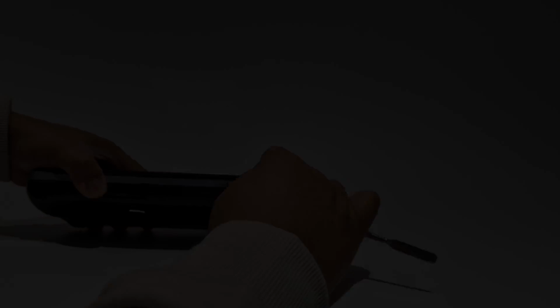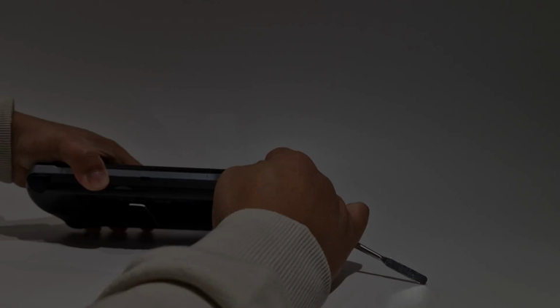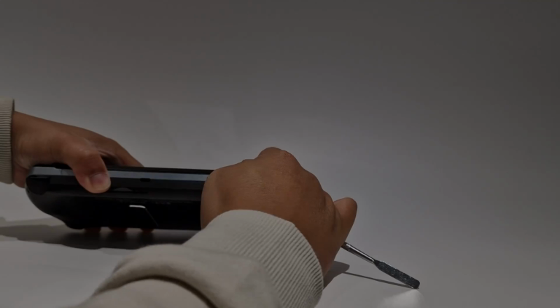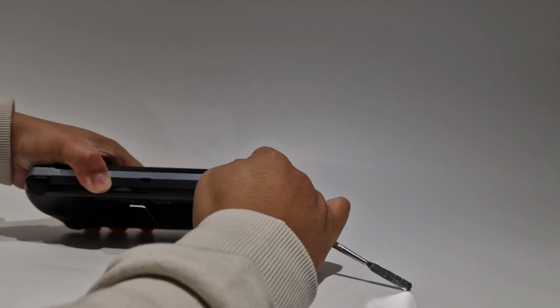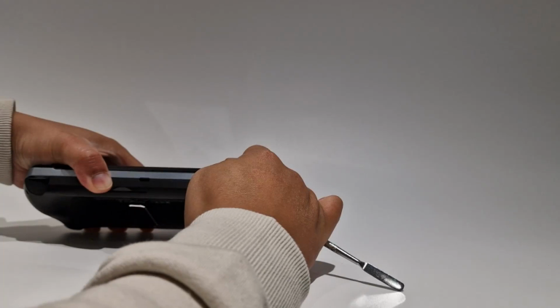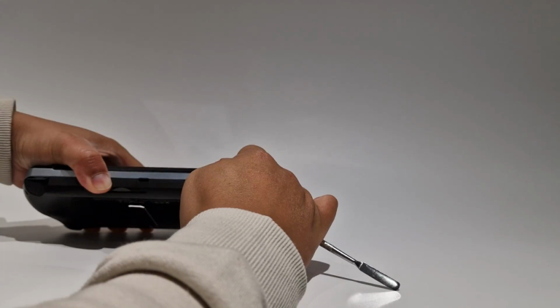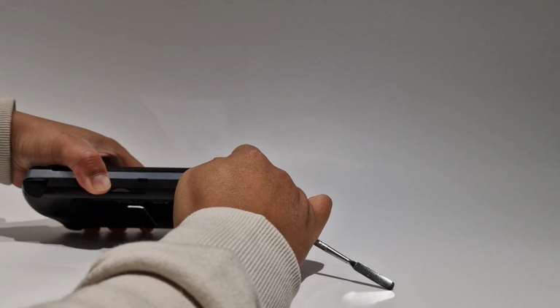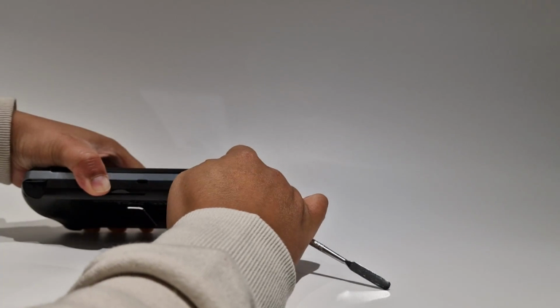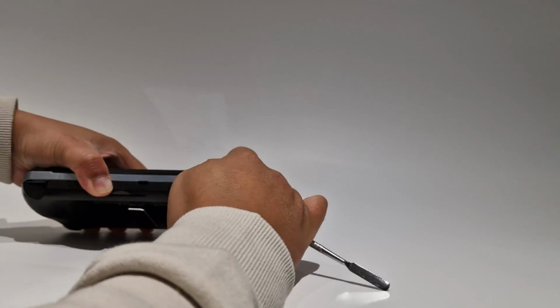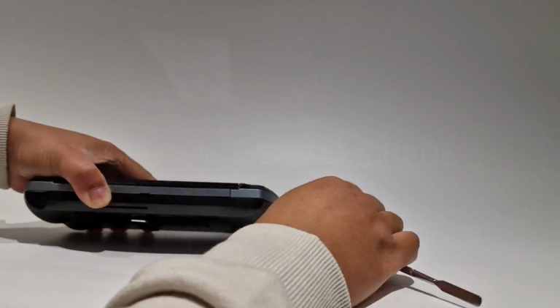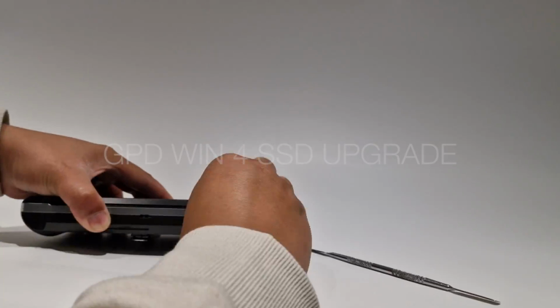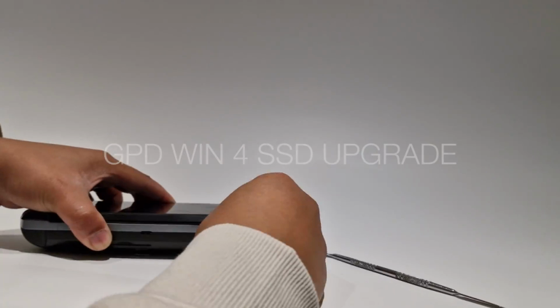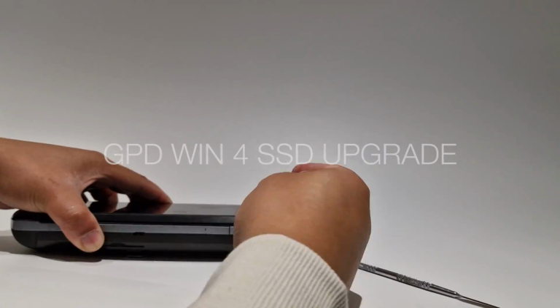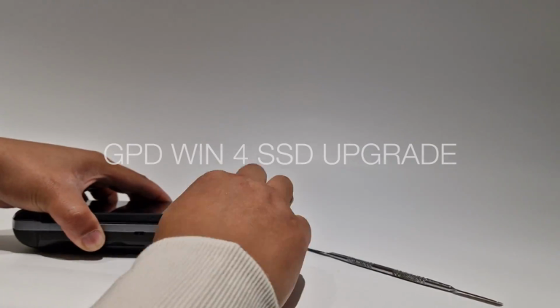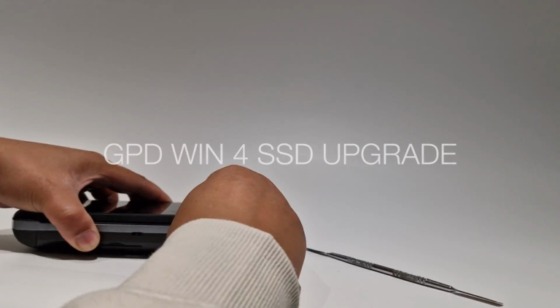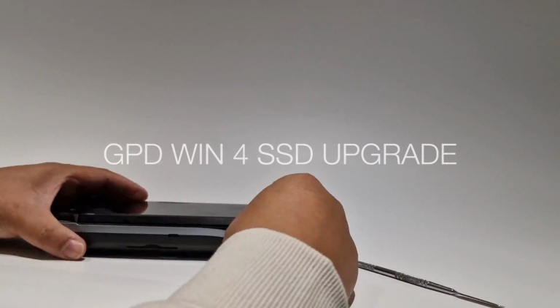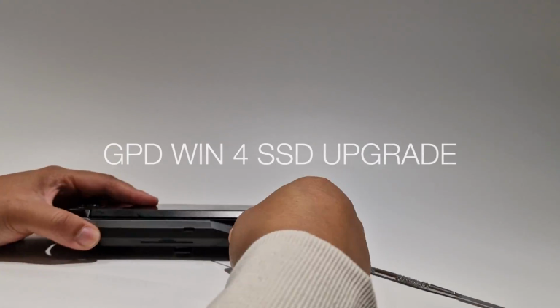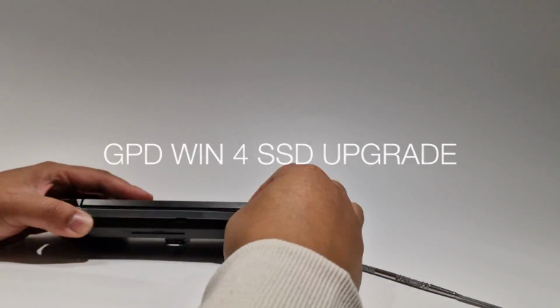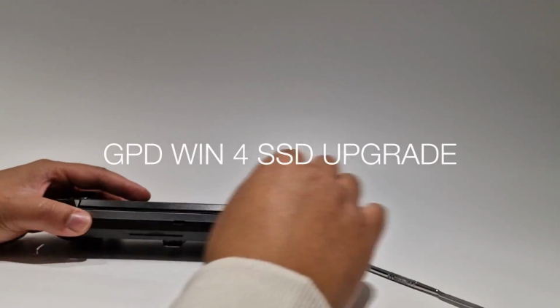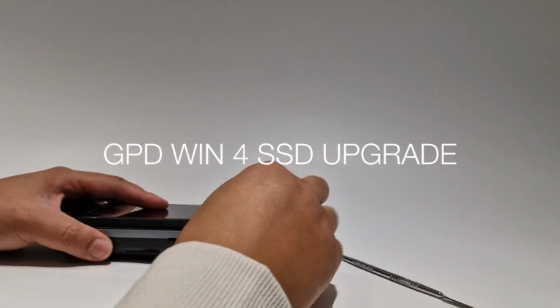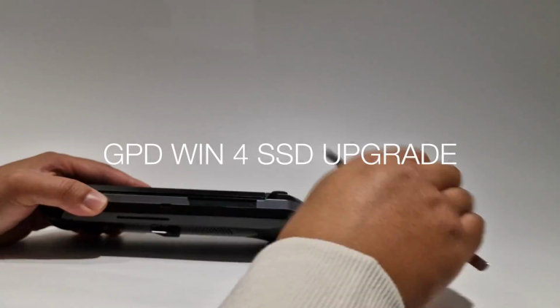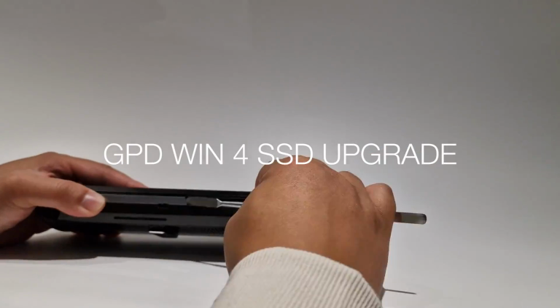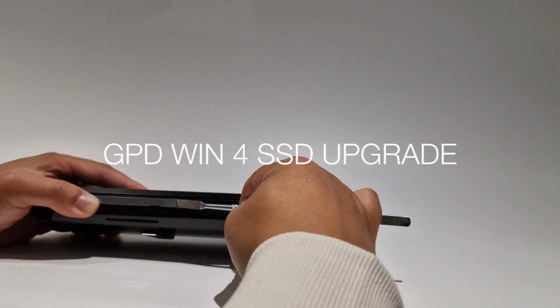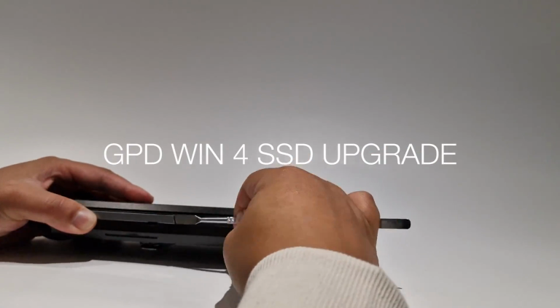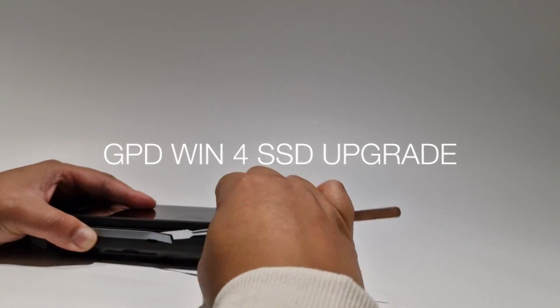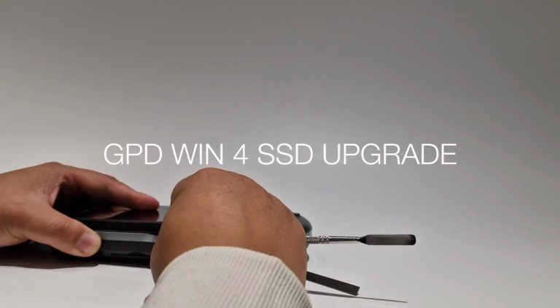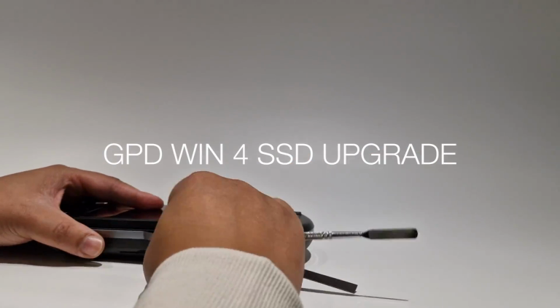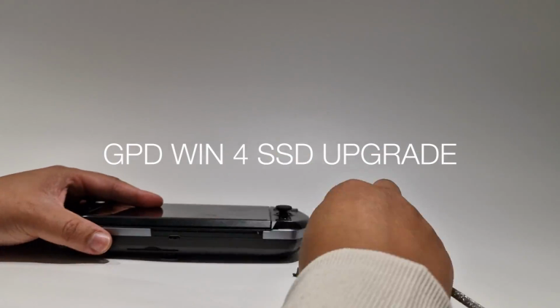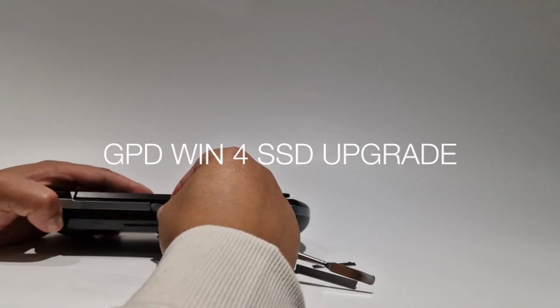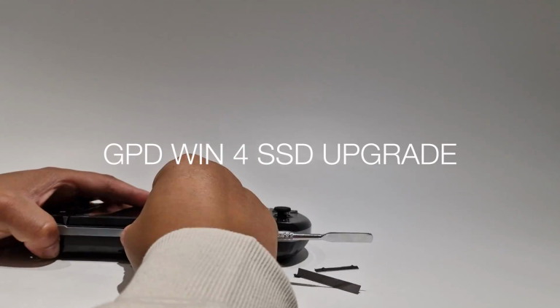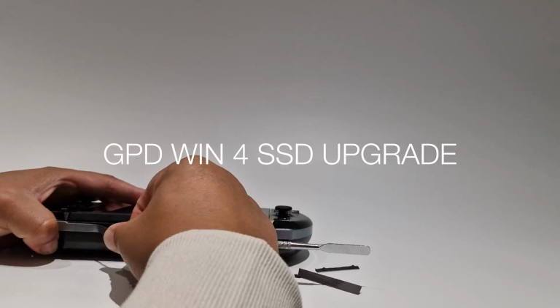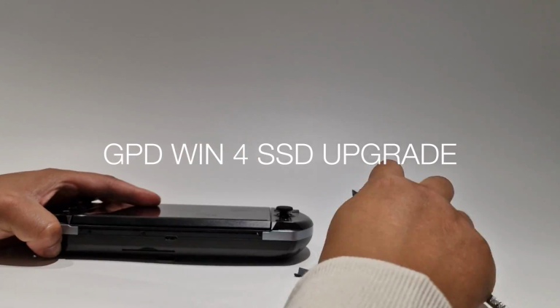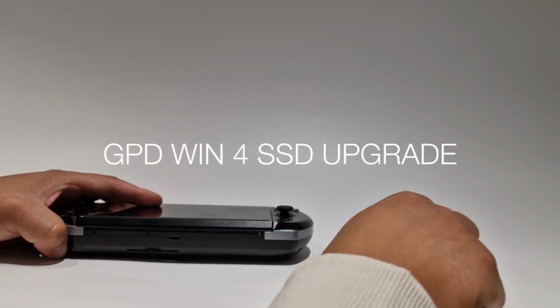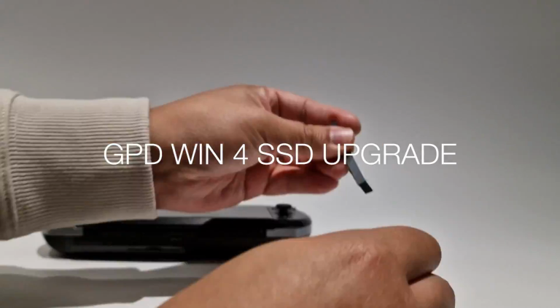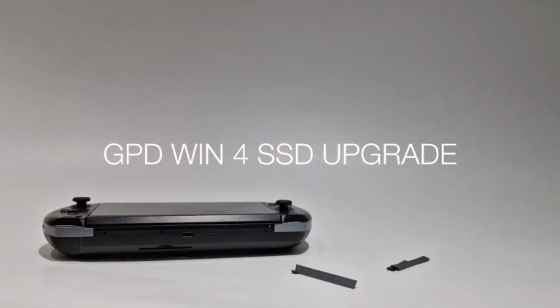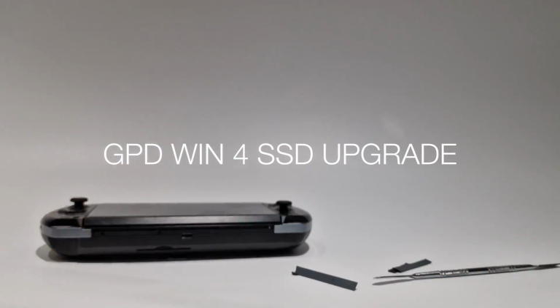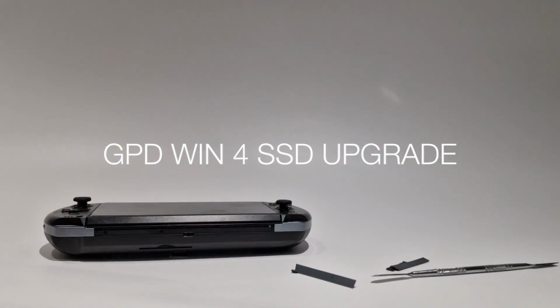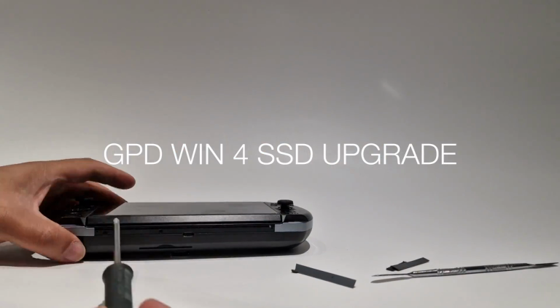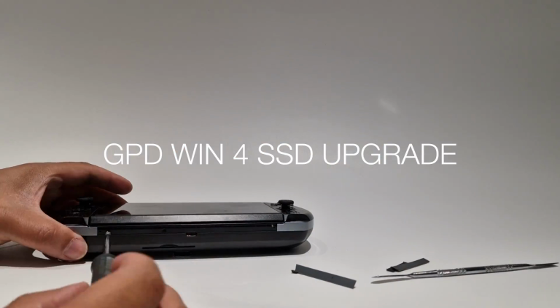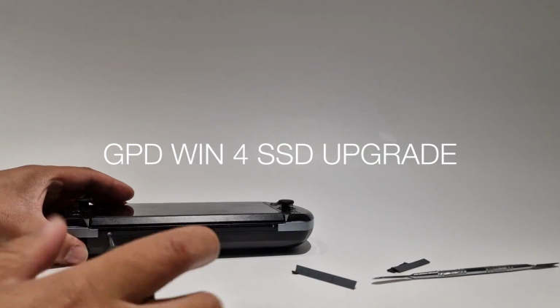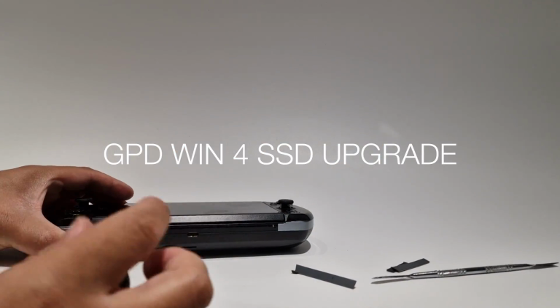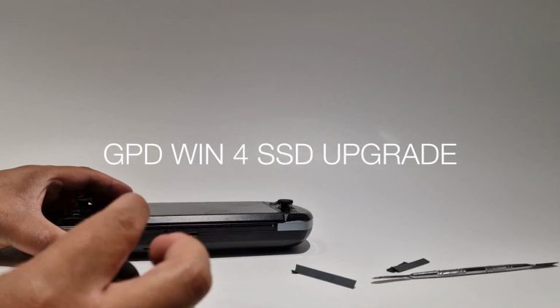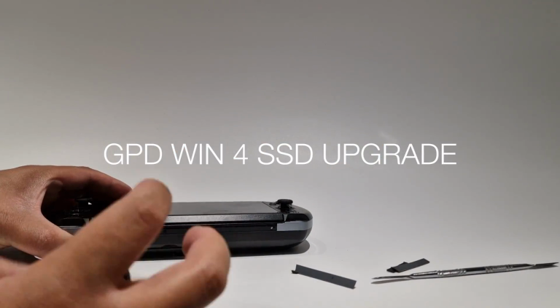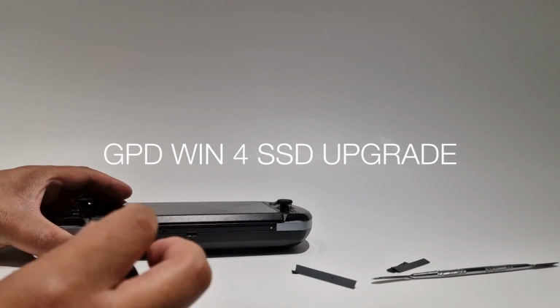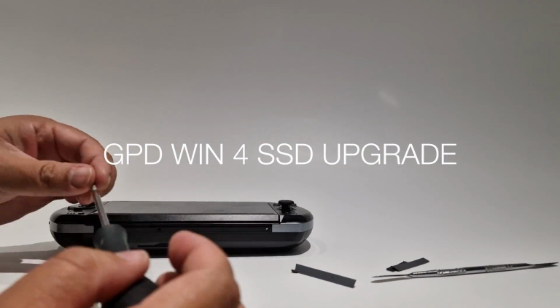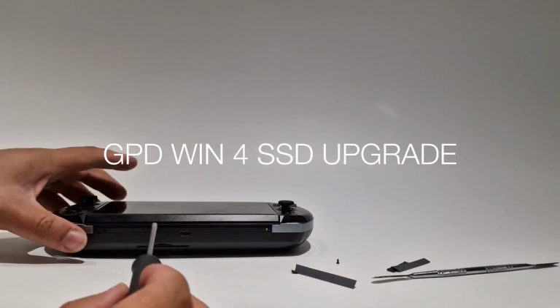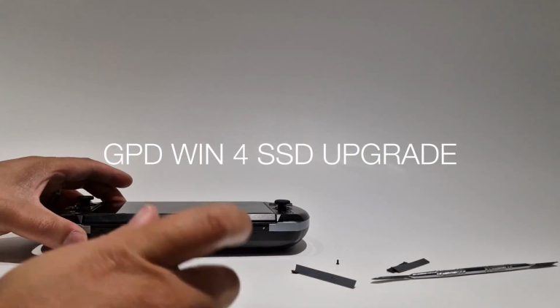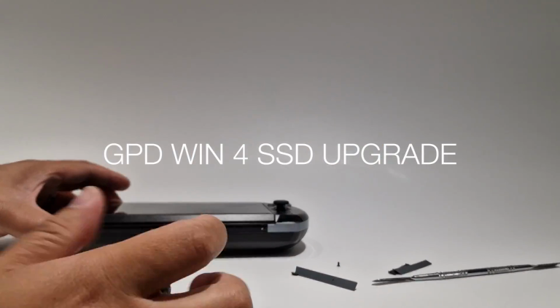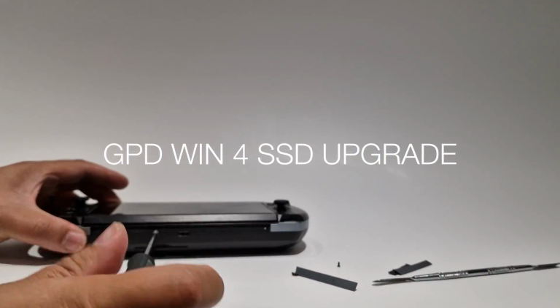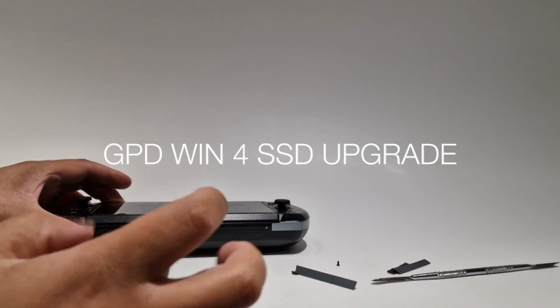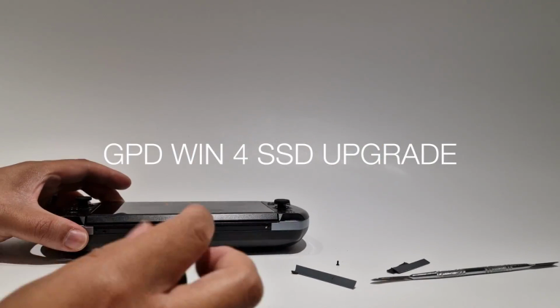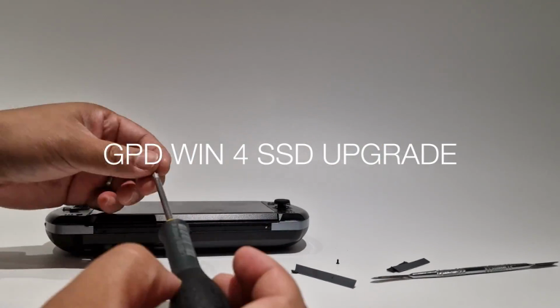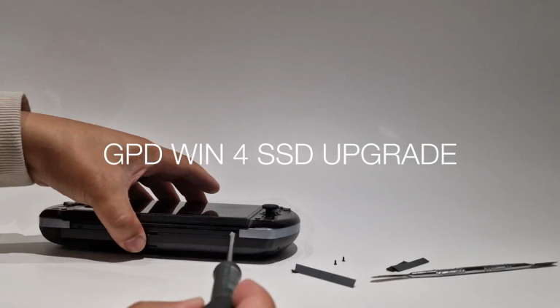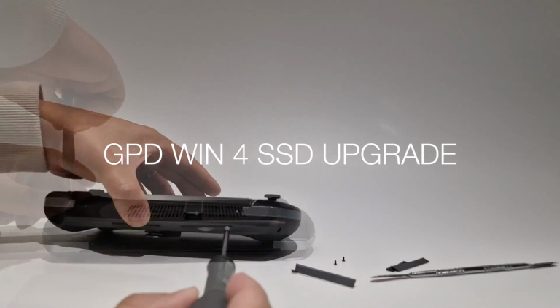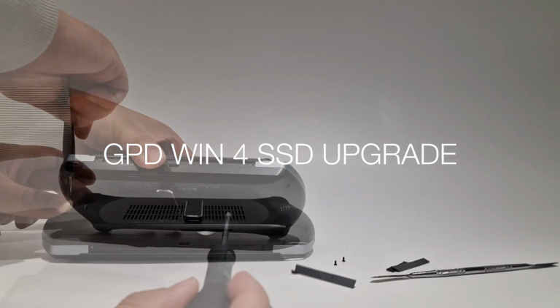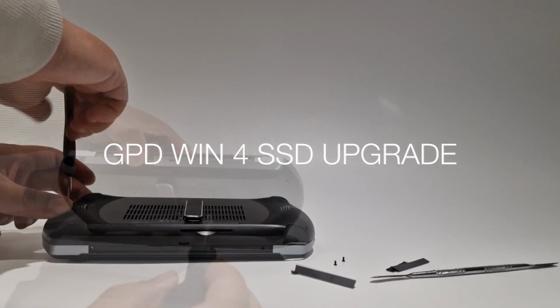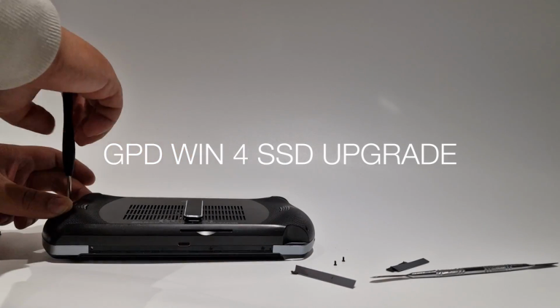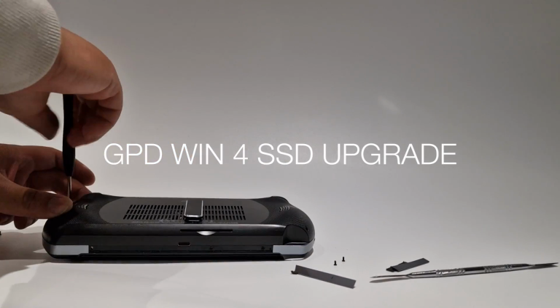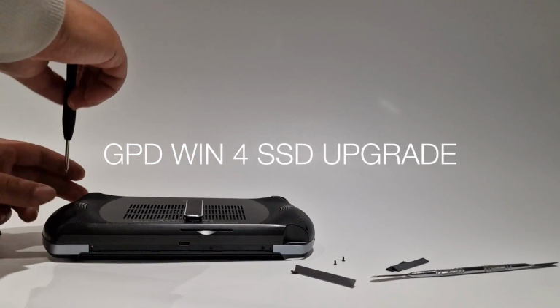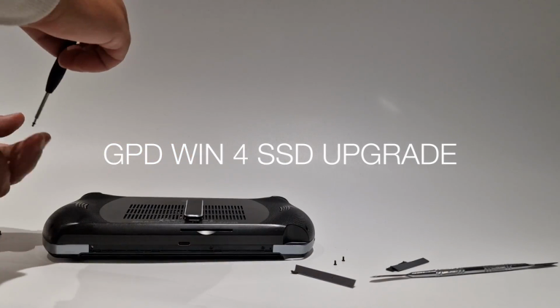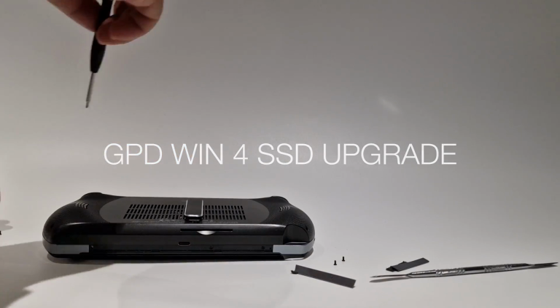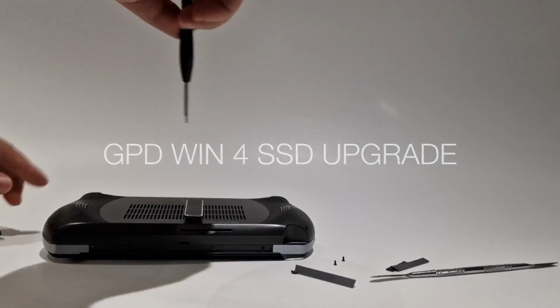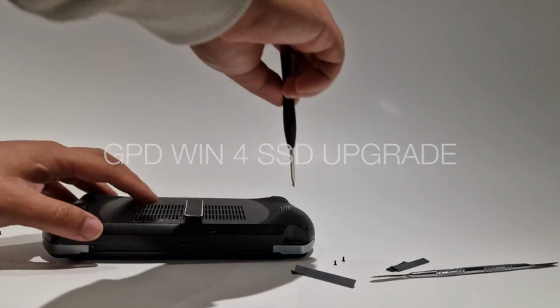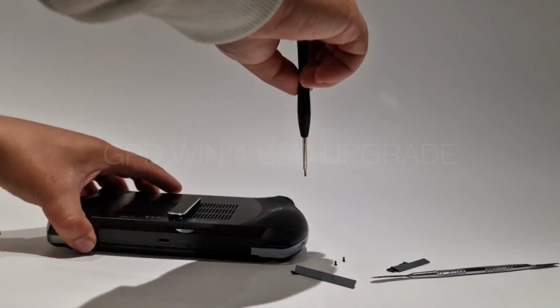In this video I'm going to be upgrading the stock SSD from 1TB to 4TB on my GPD Win 4.